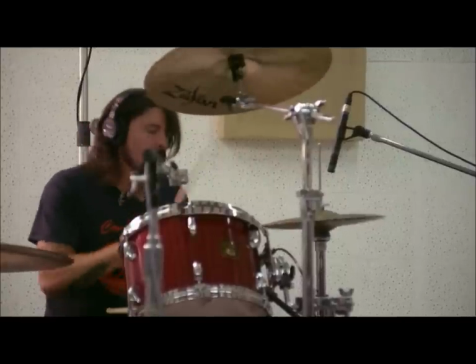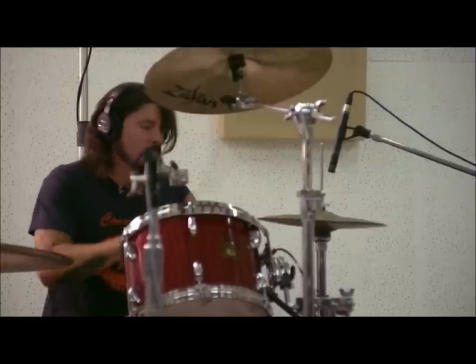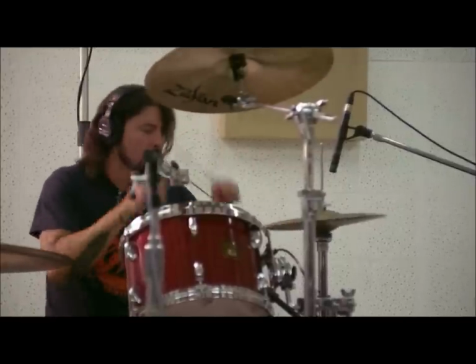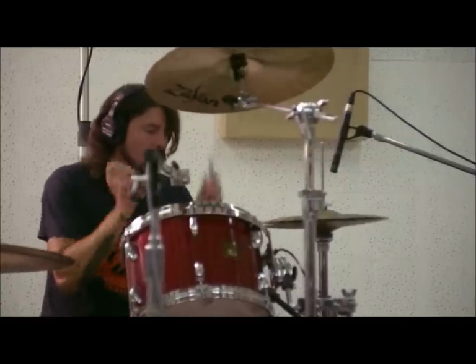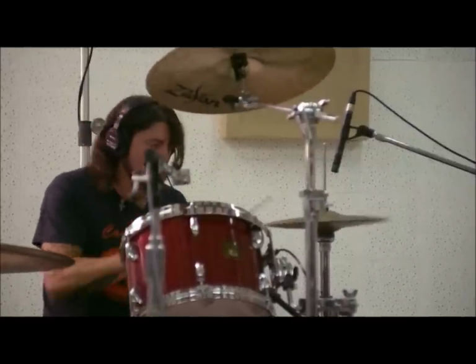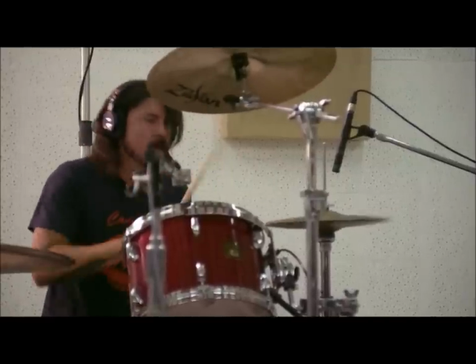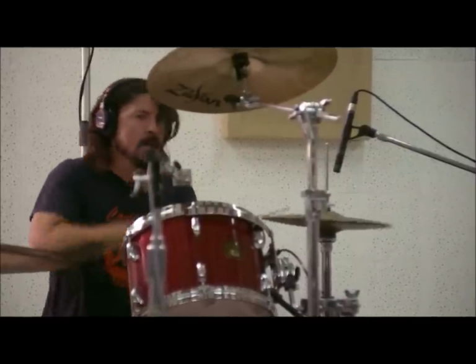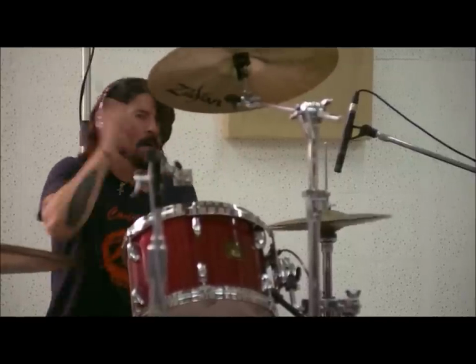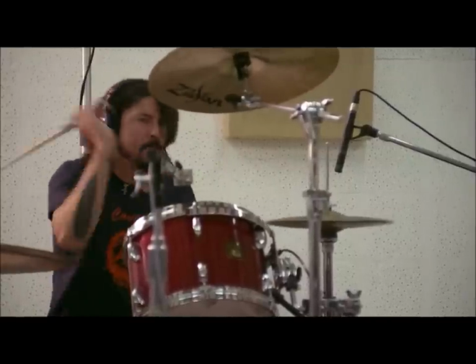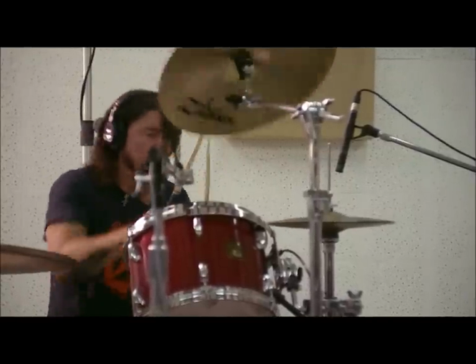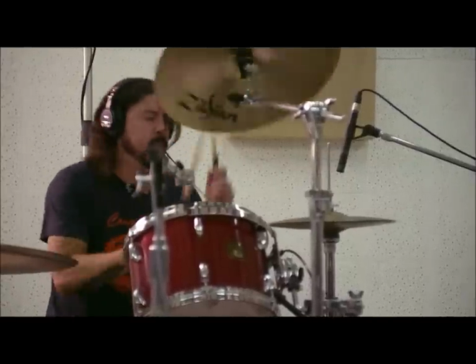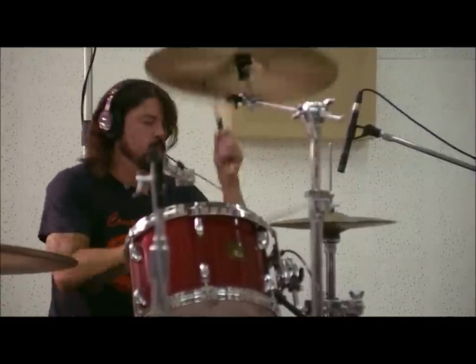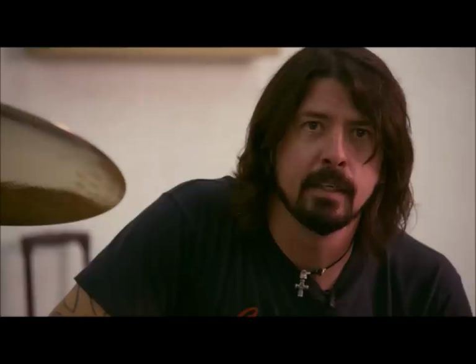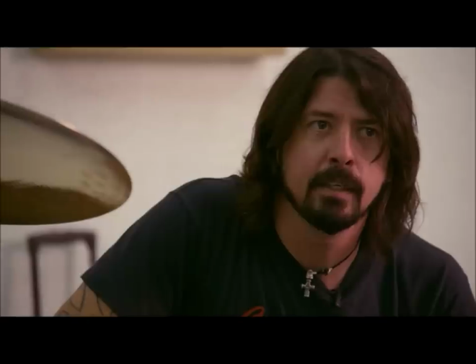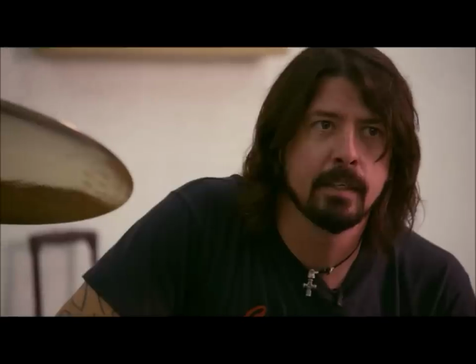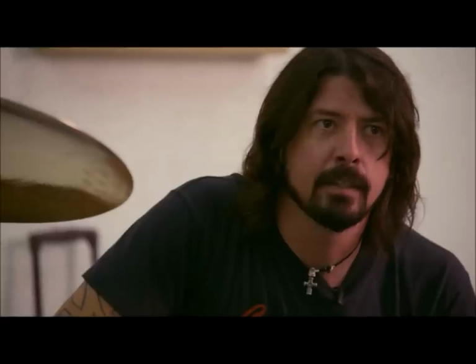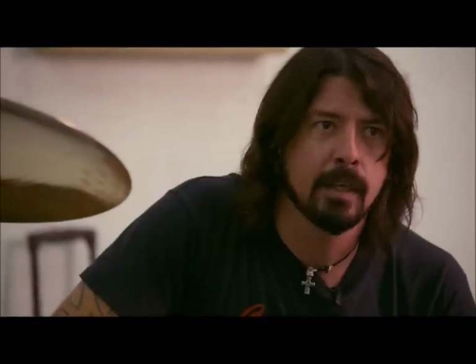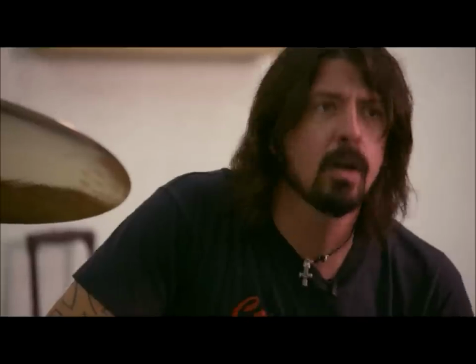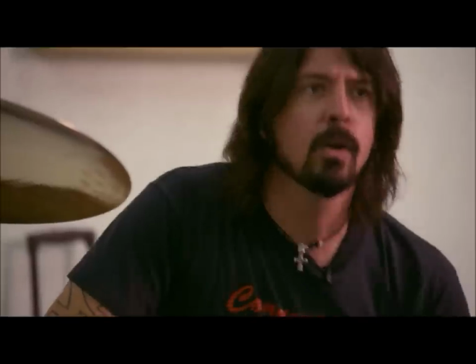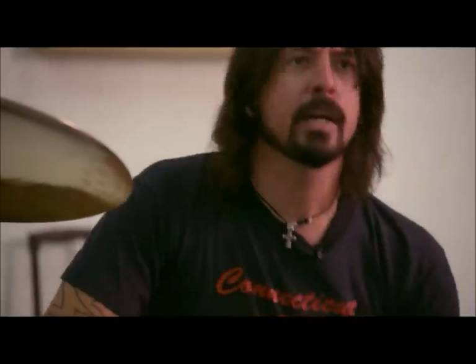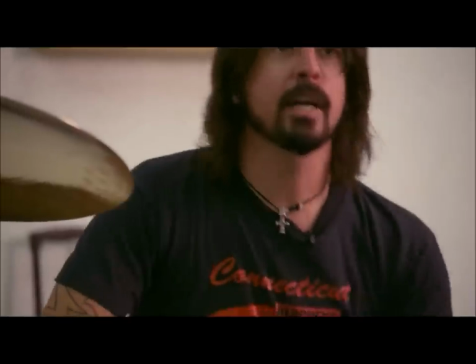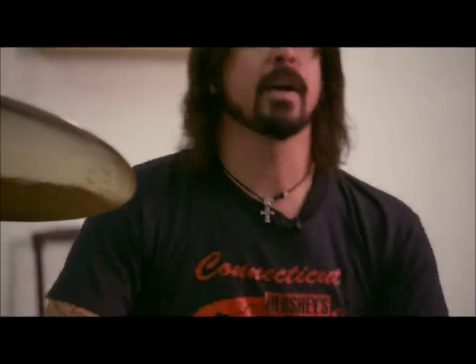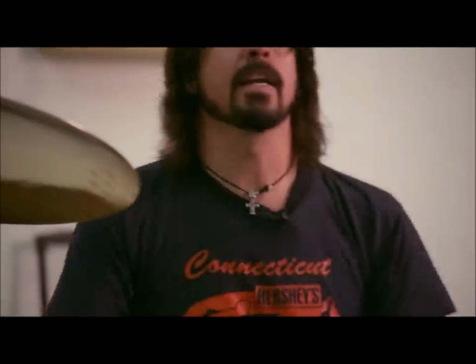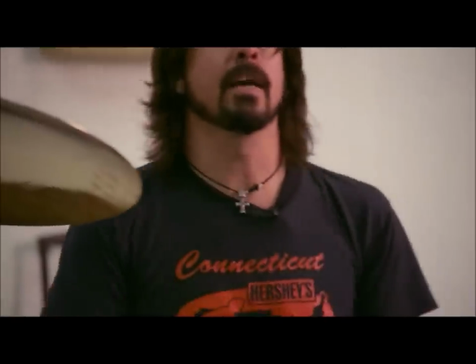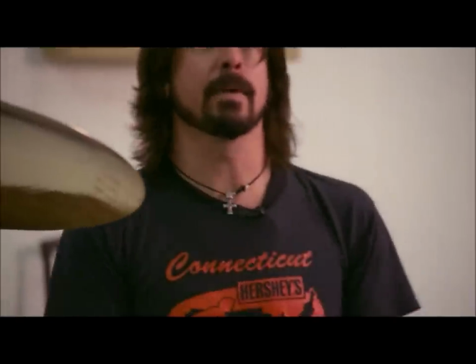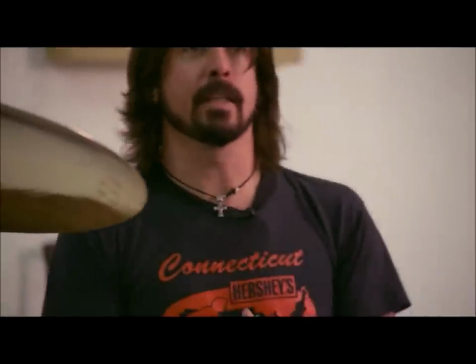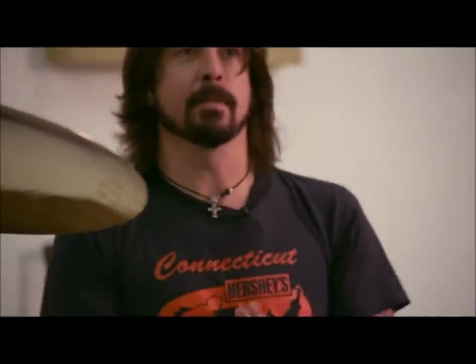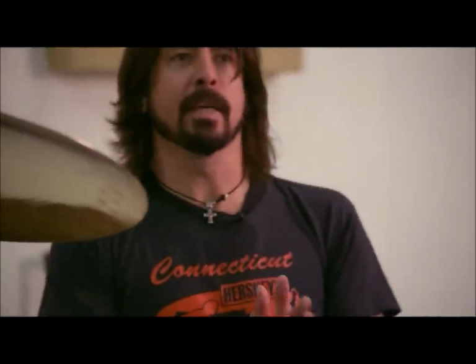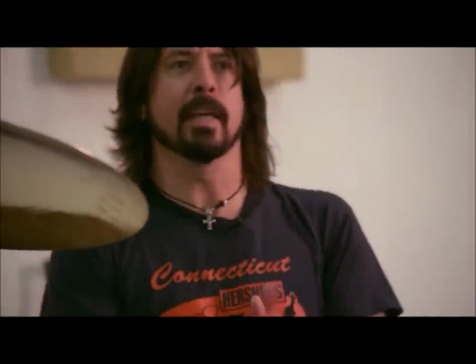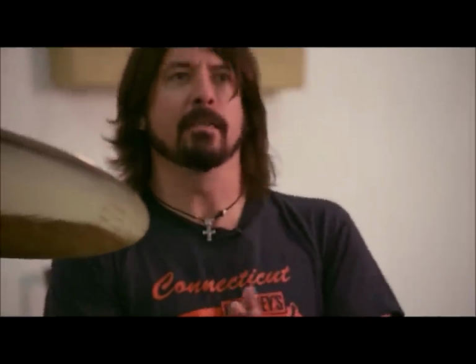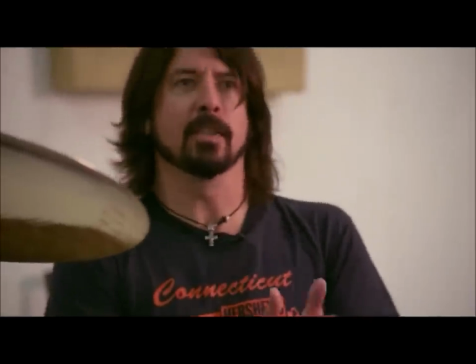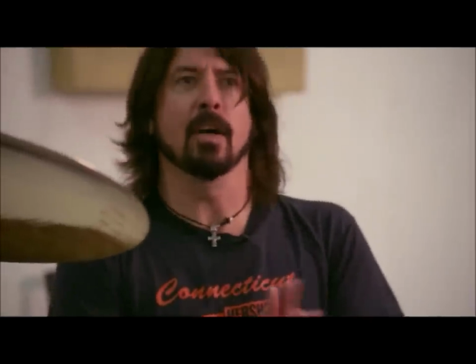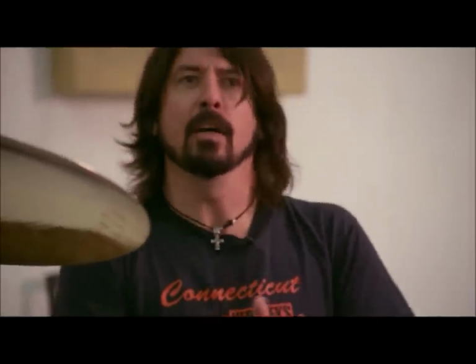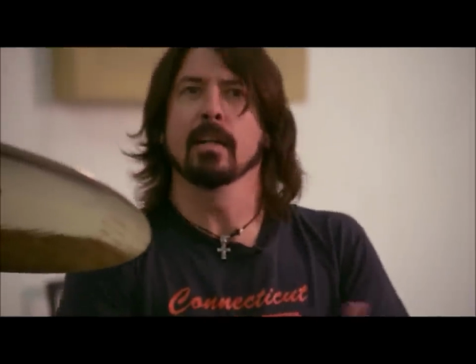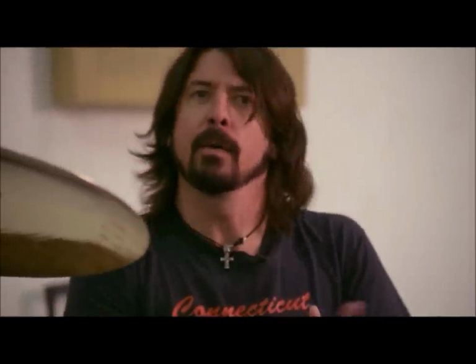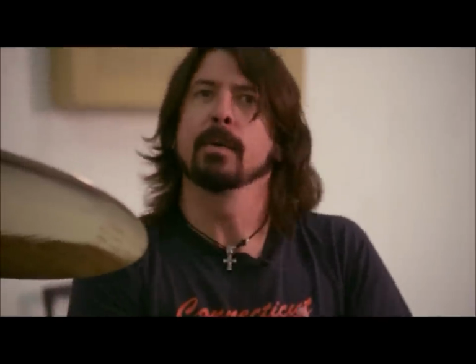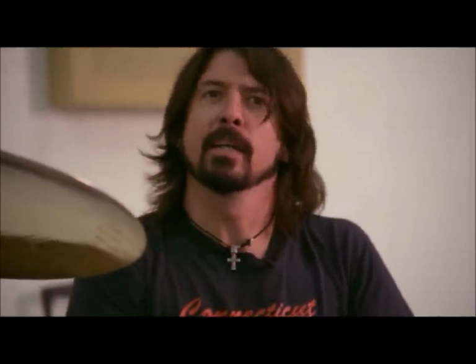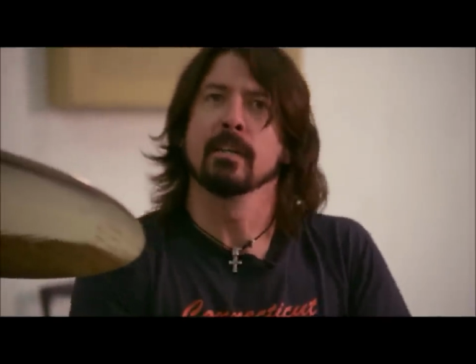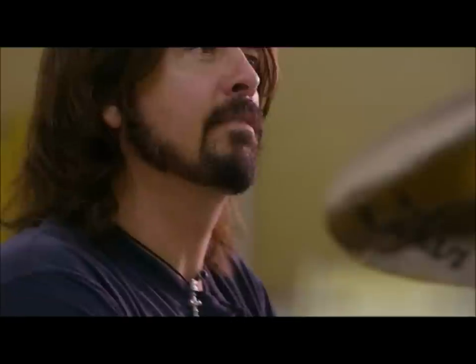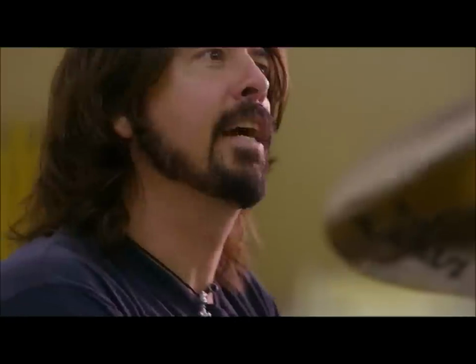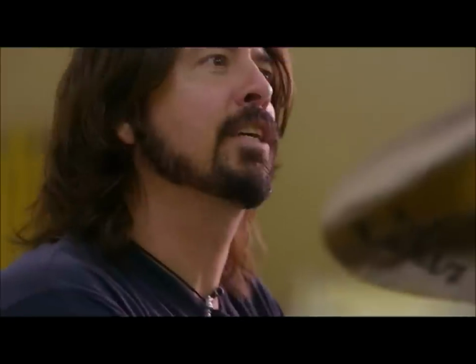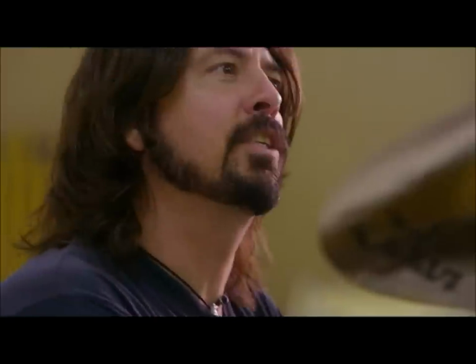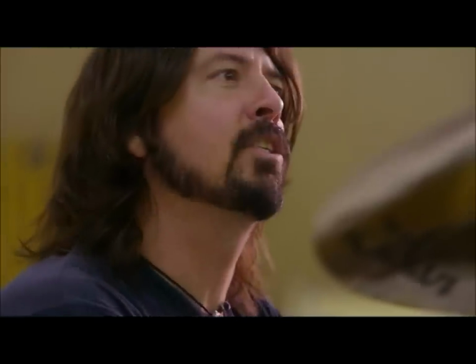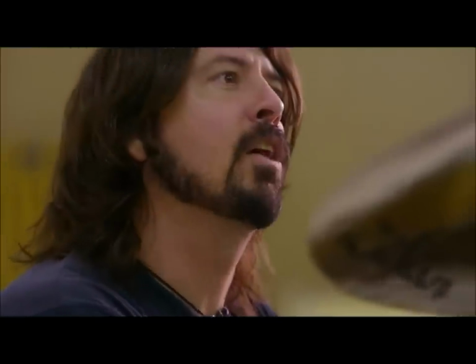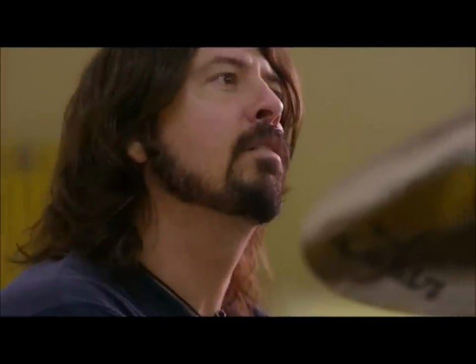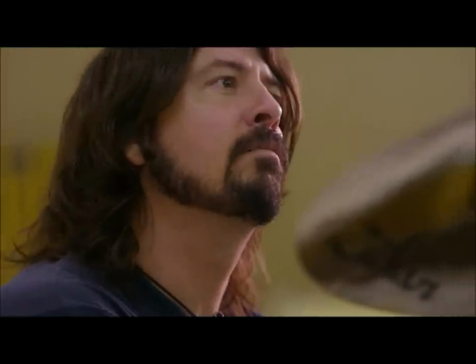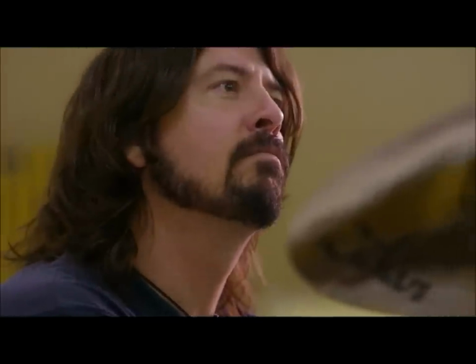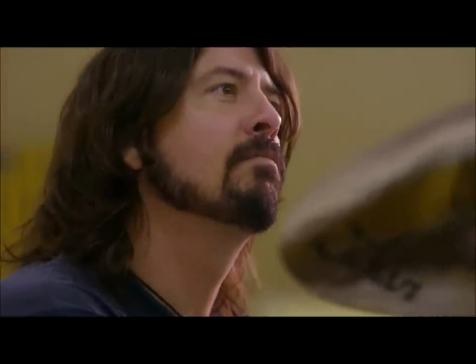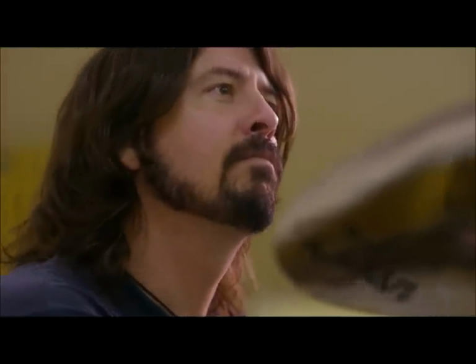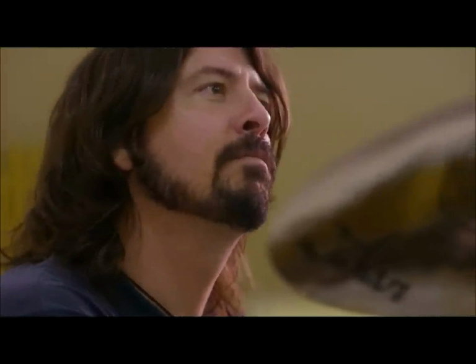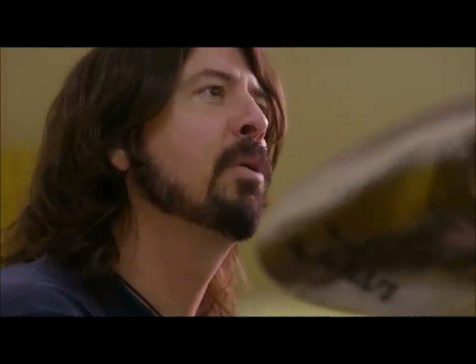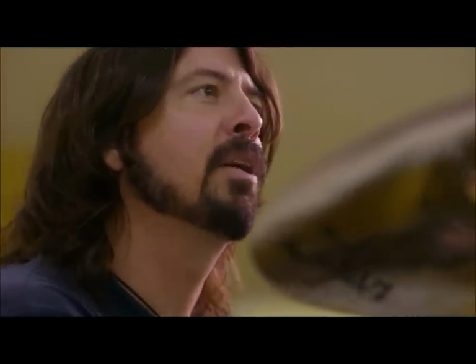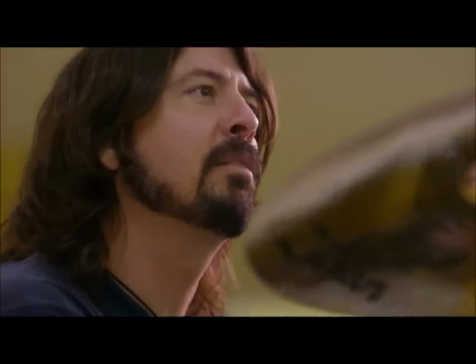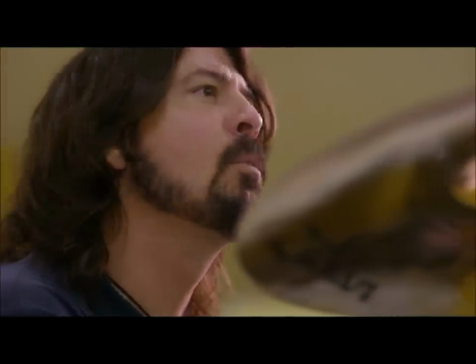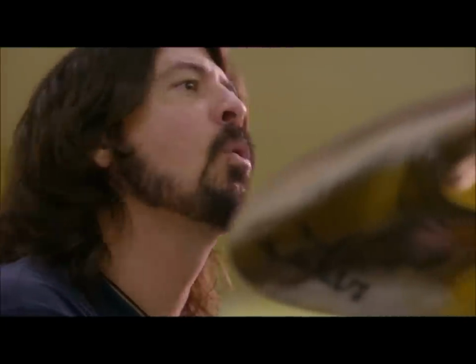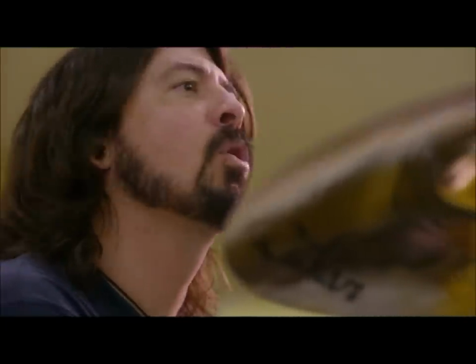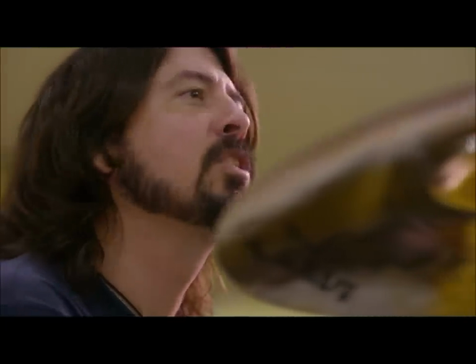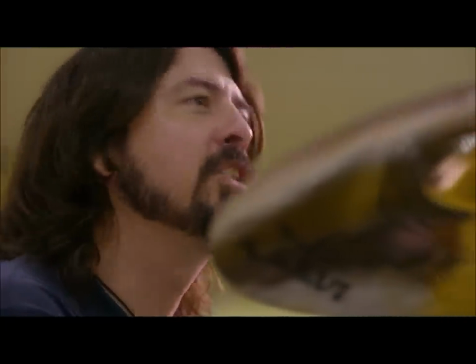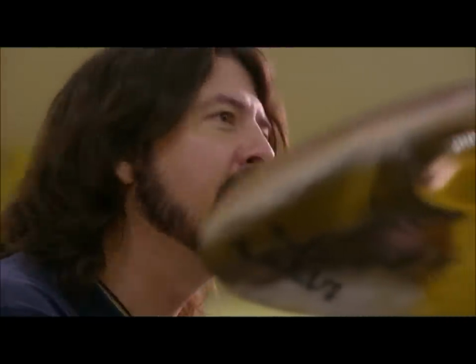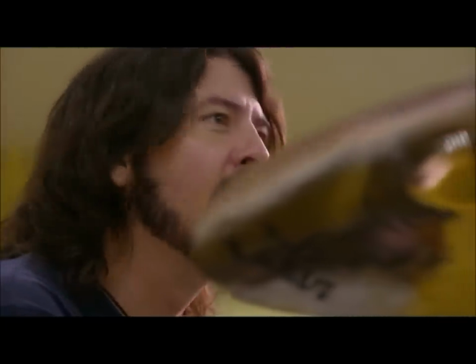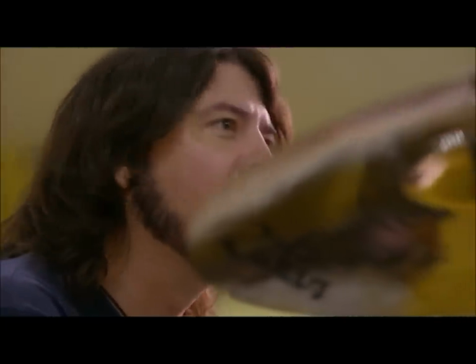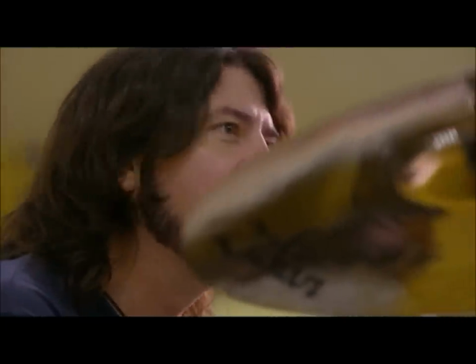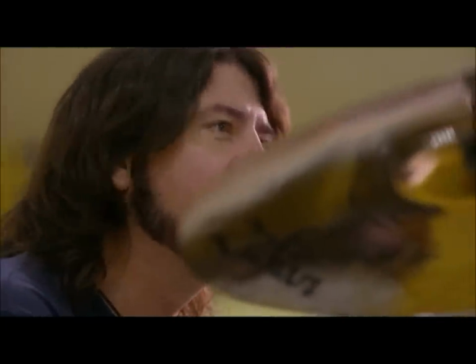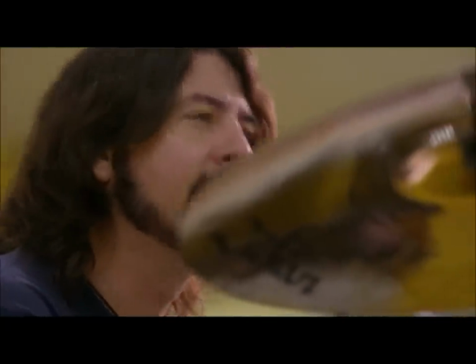Once you get a good drum take, it's like, OK, great. Now we've got the beginning of the song. Now we can actually start putting more stuff on it.